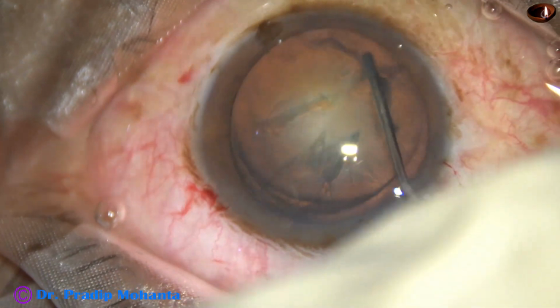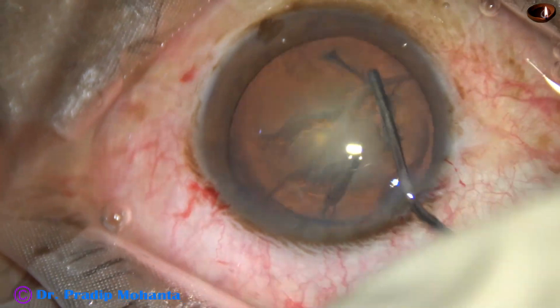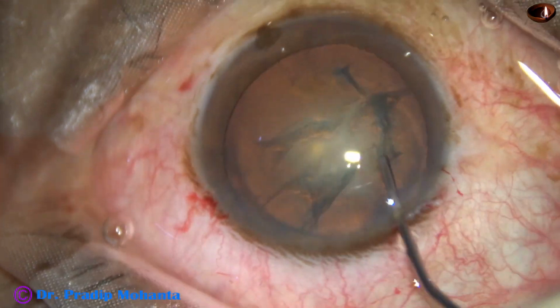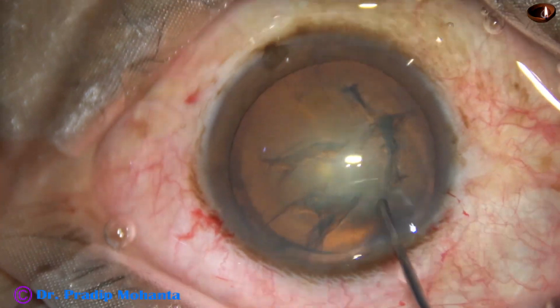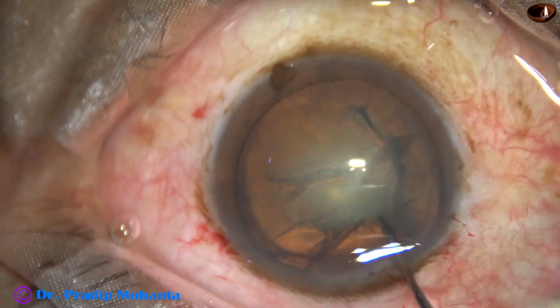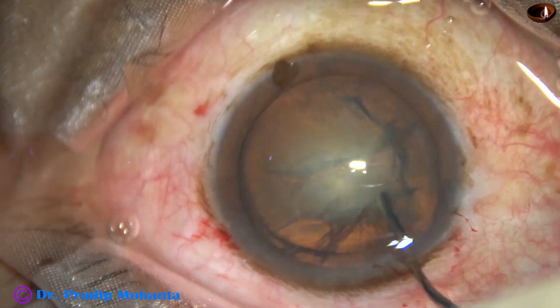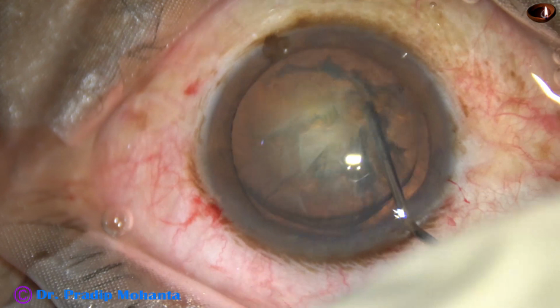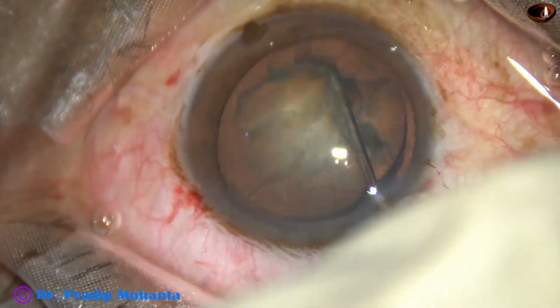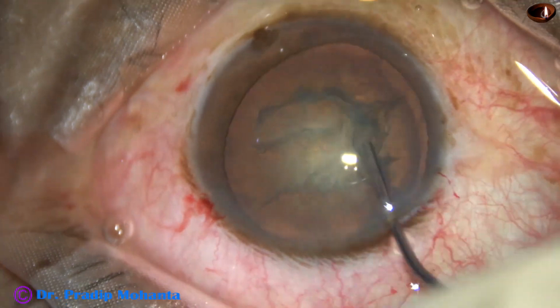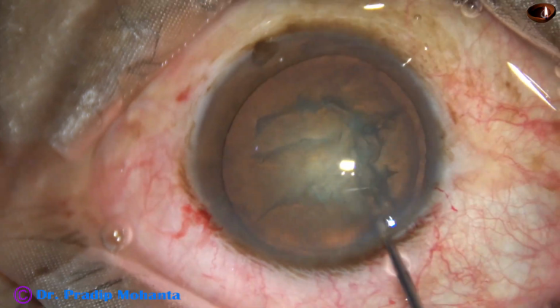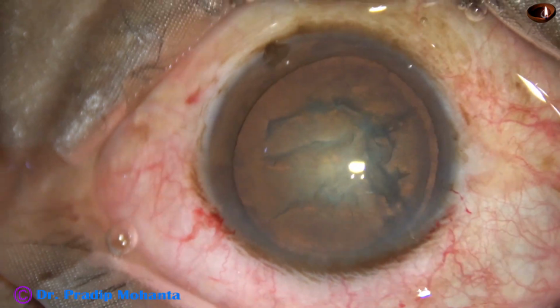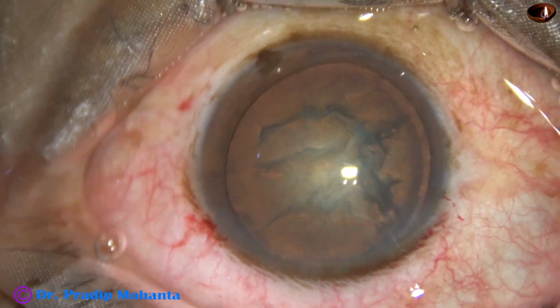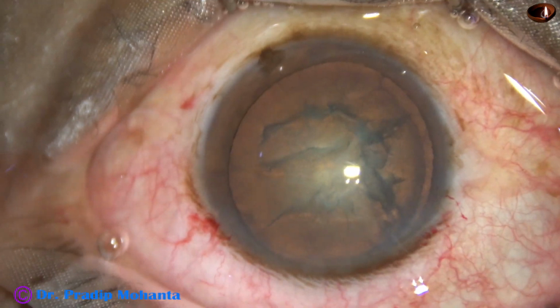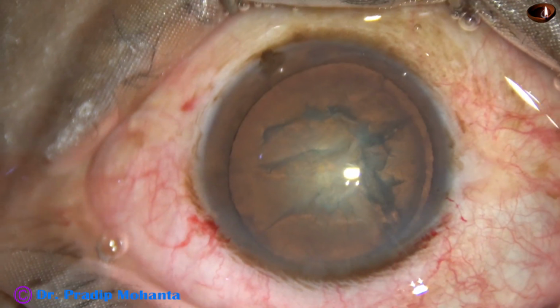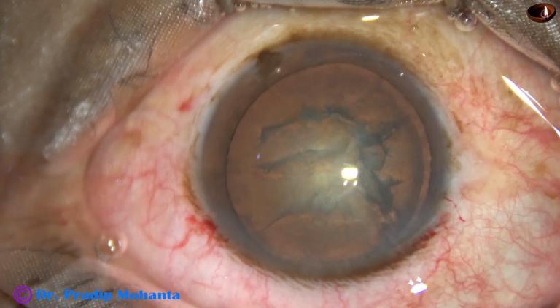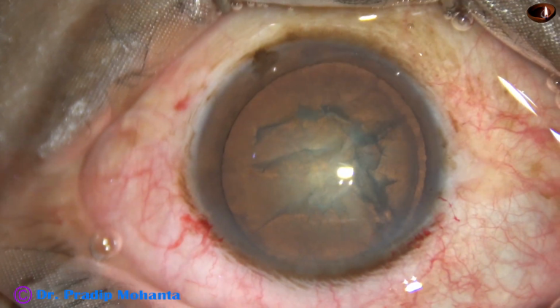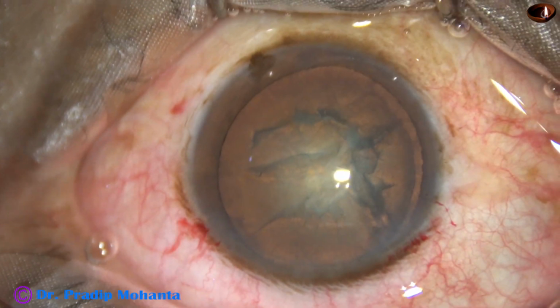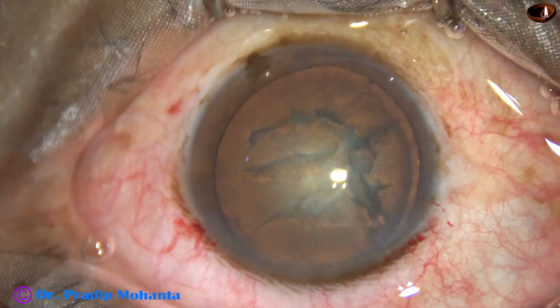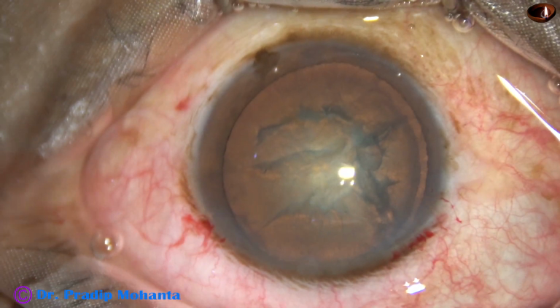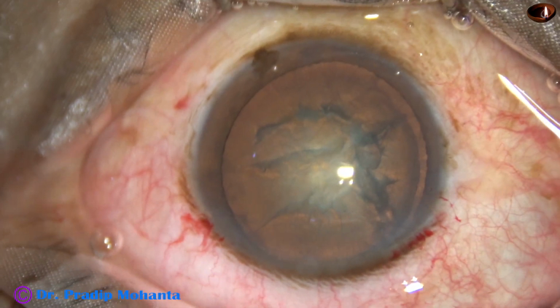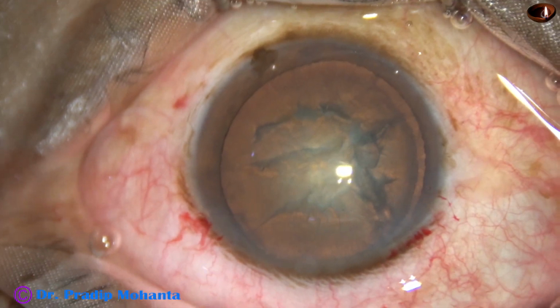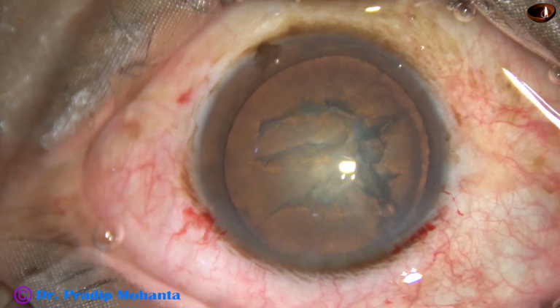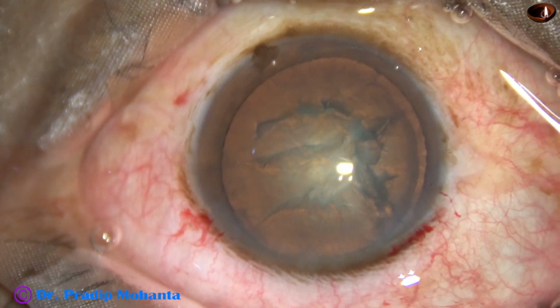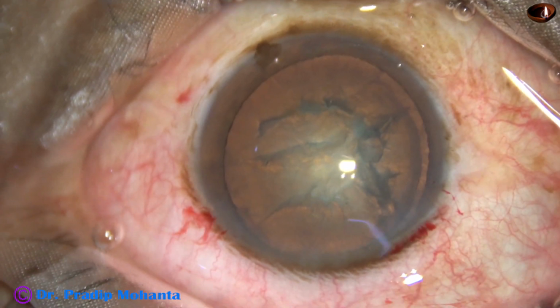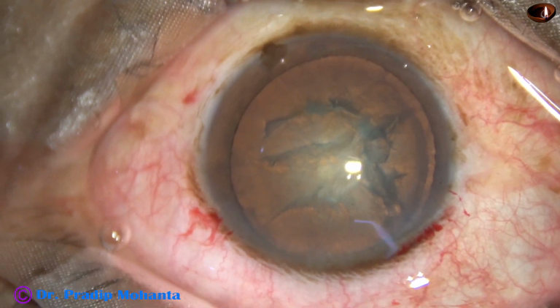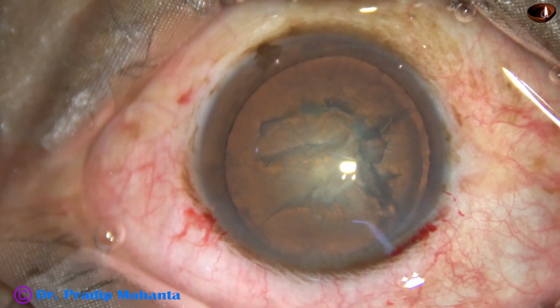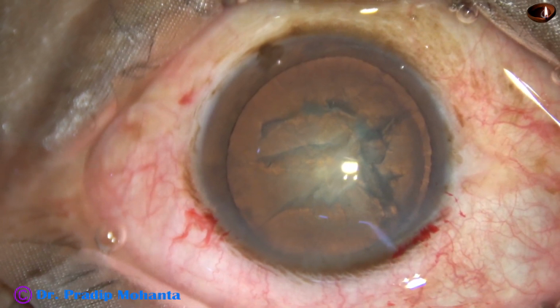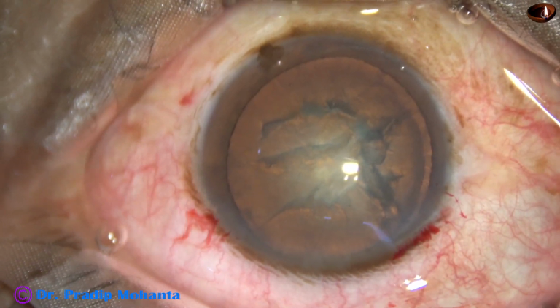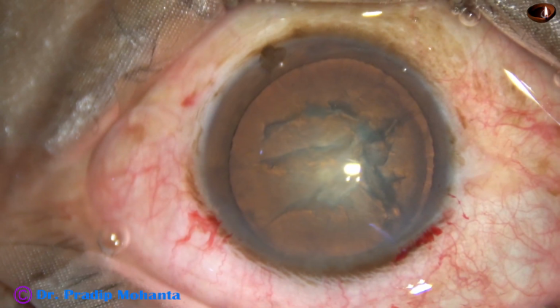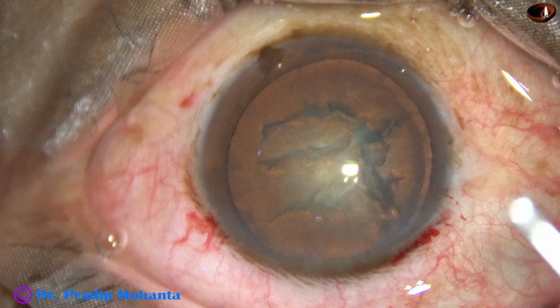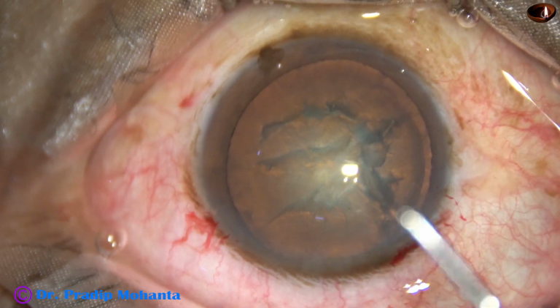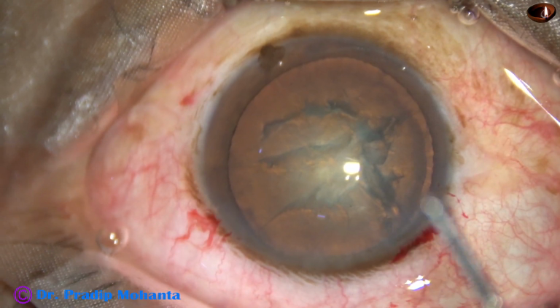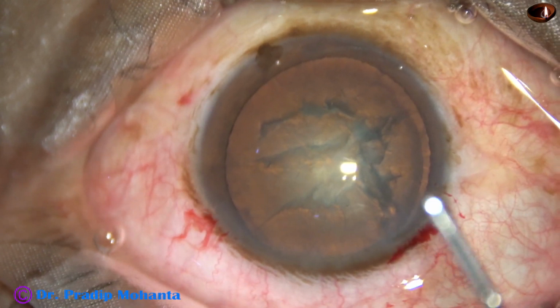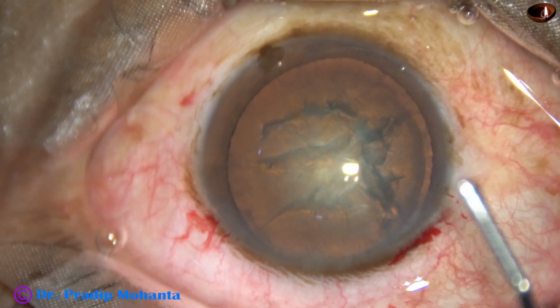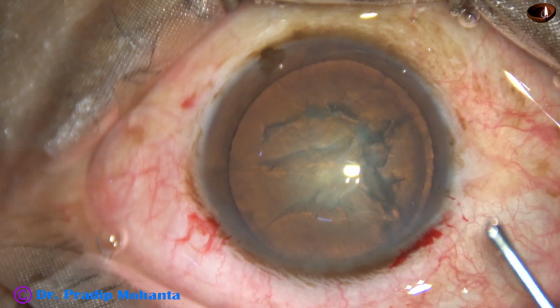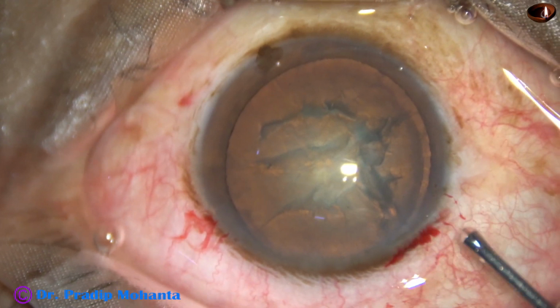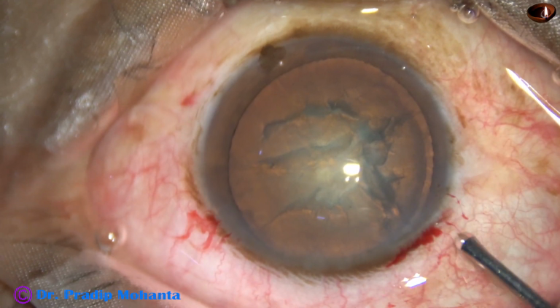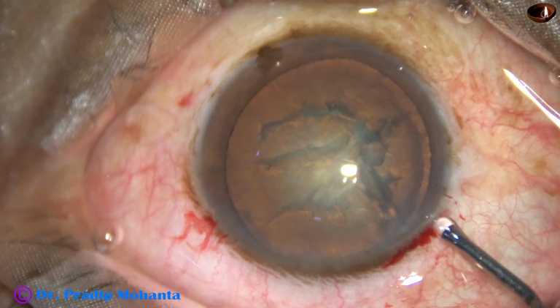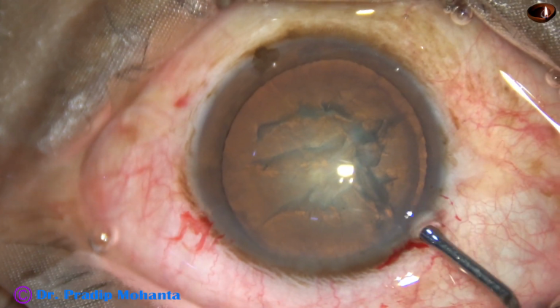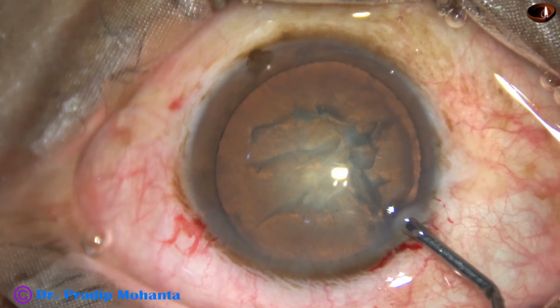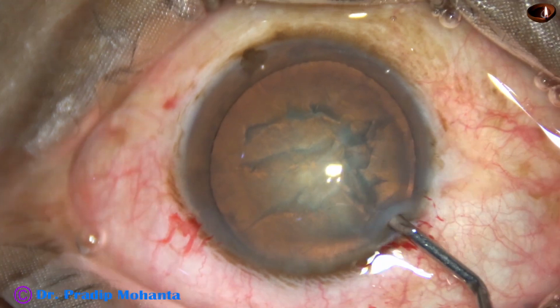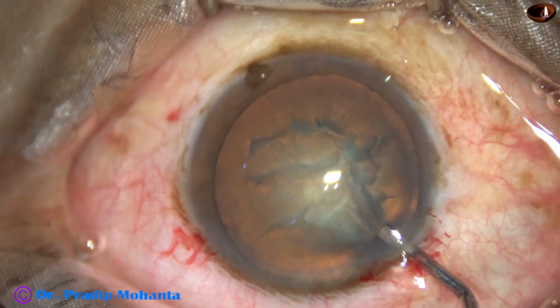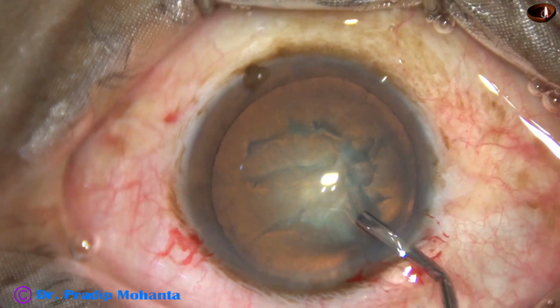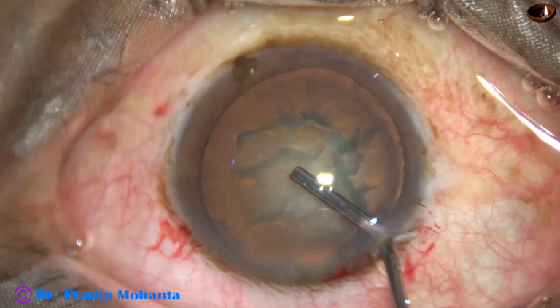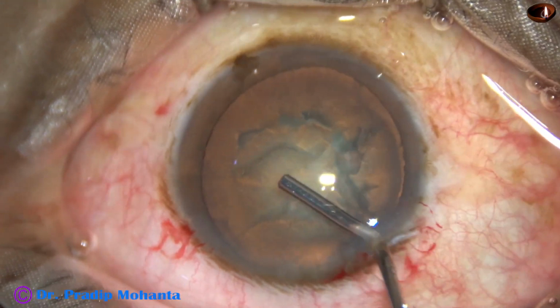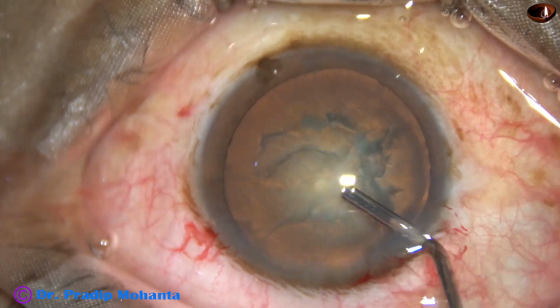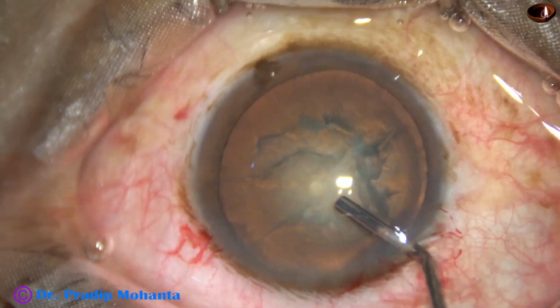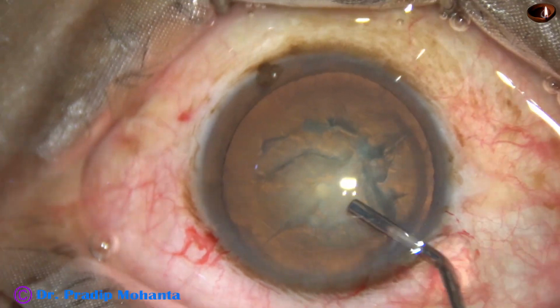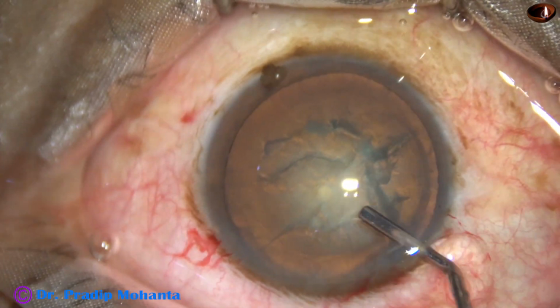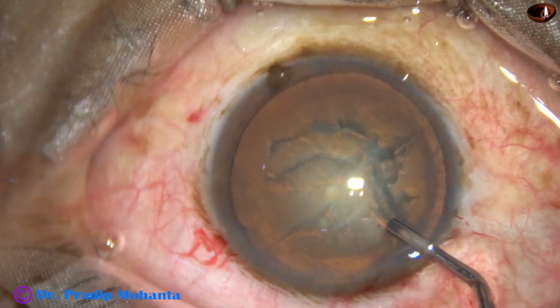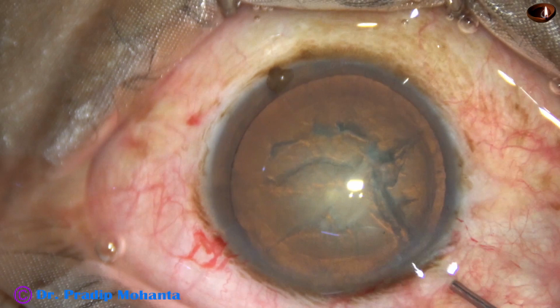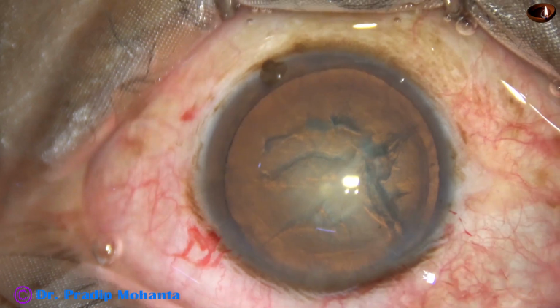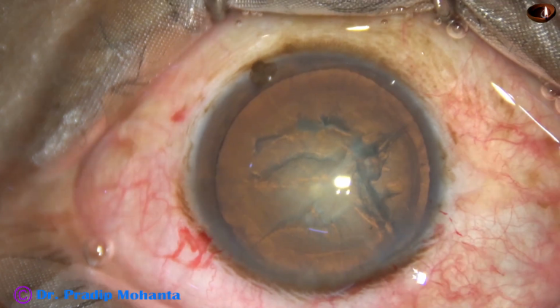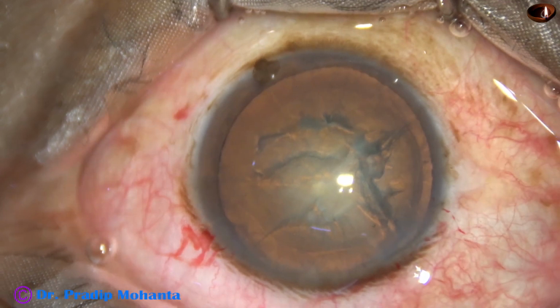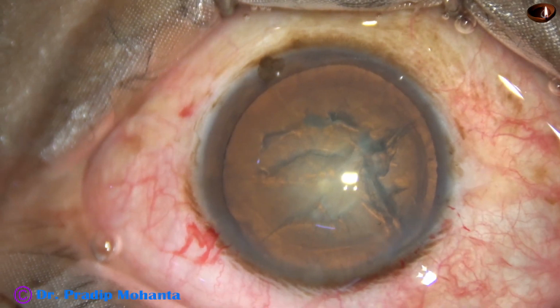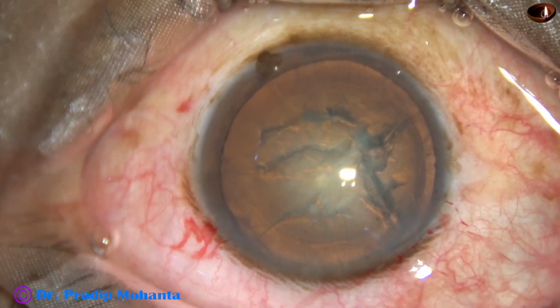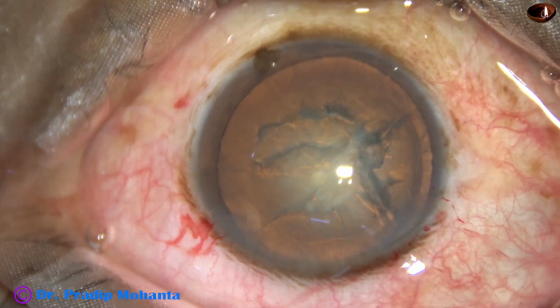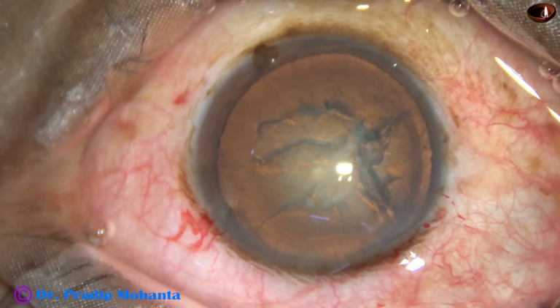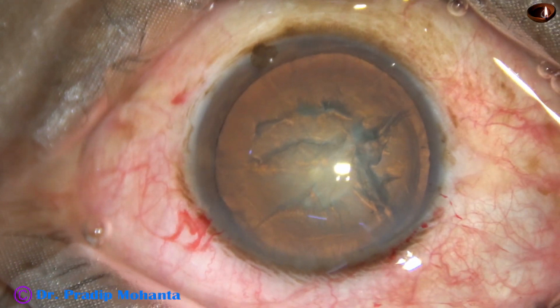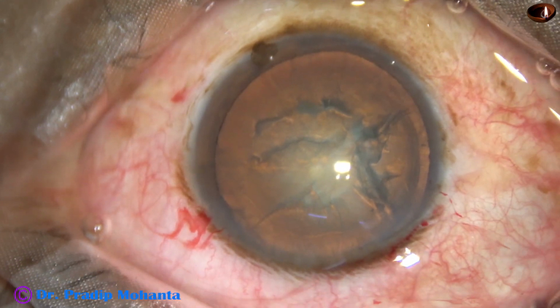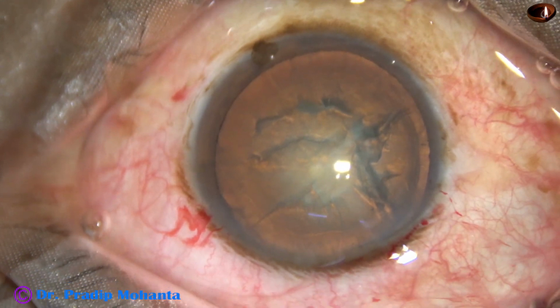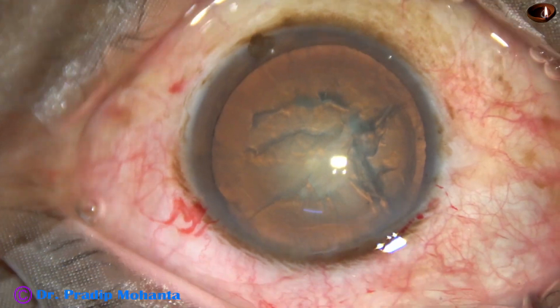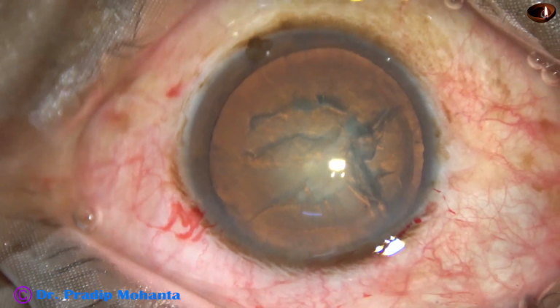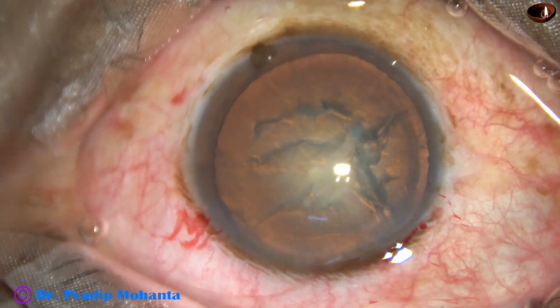The nucleus is tapped and rotated. OVD is again used to fill the anterior chamber.